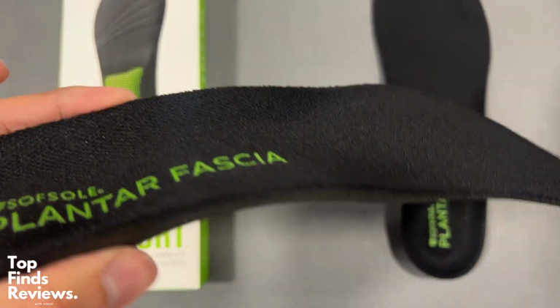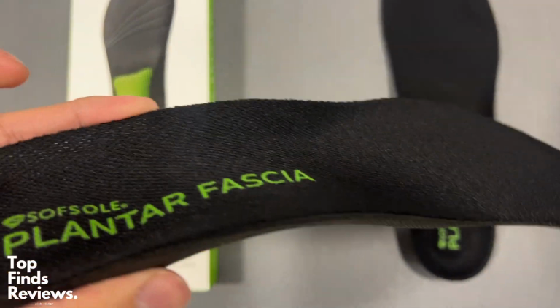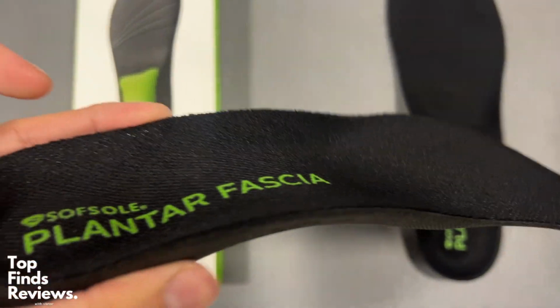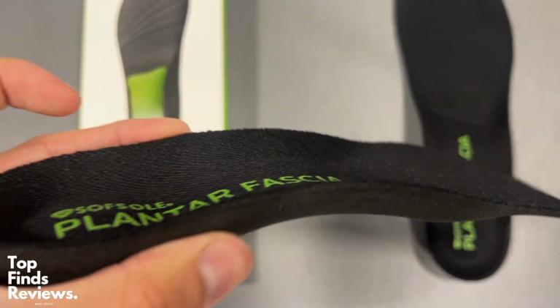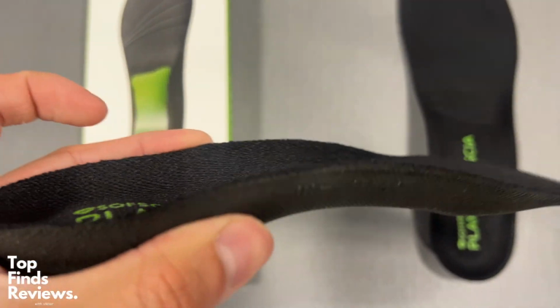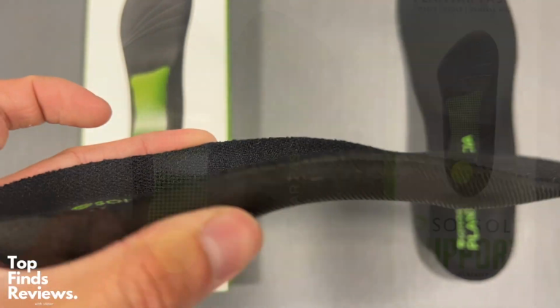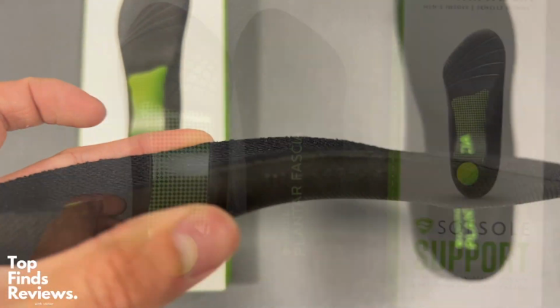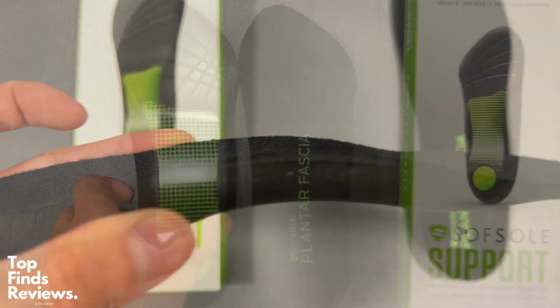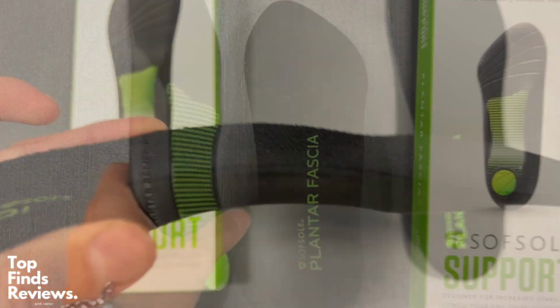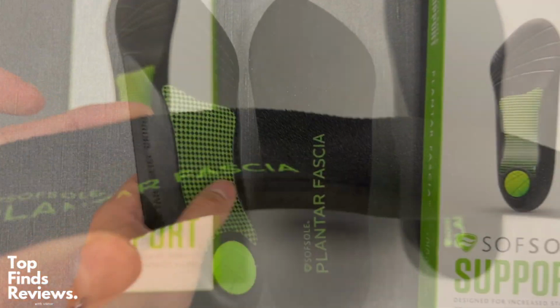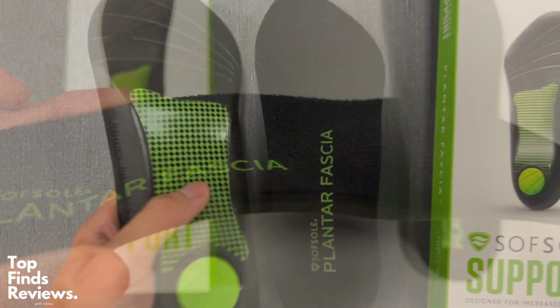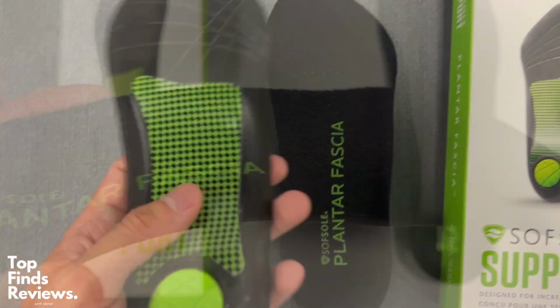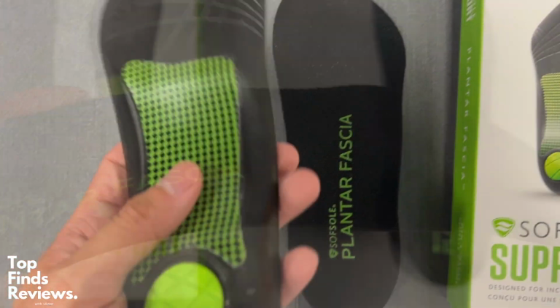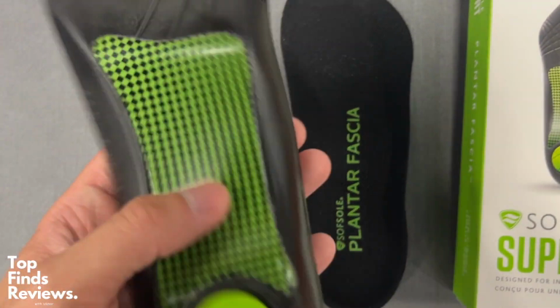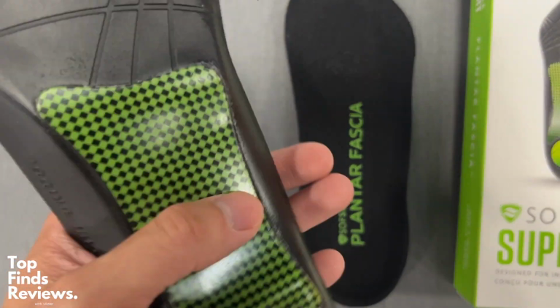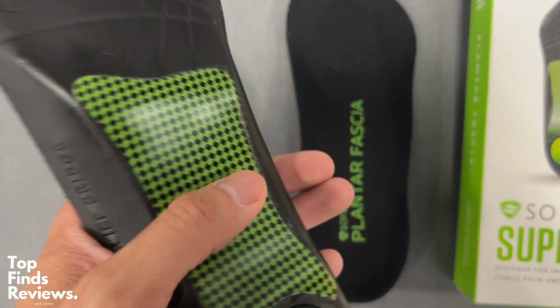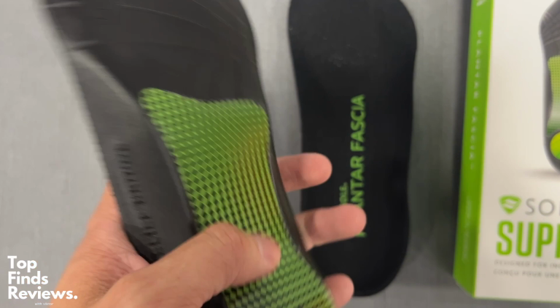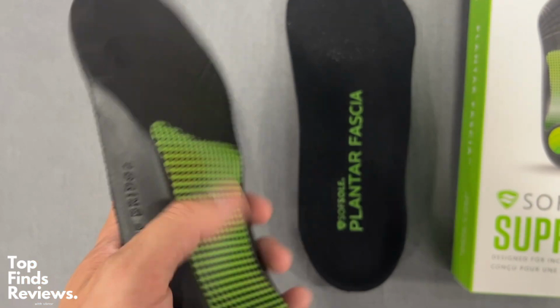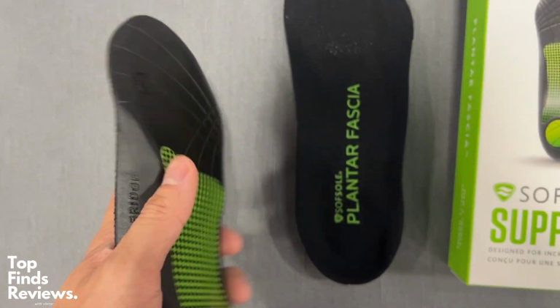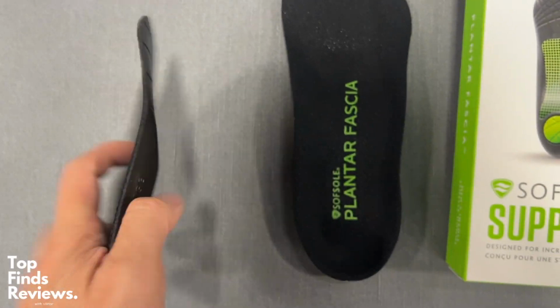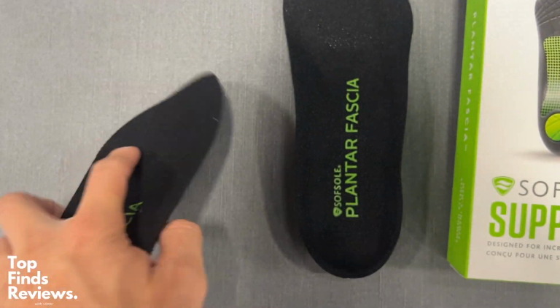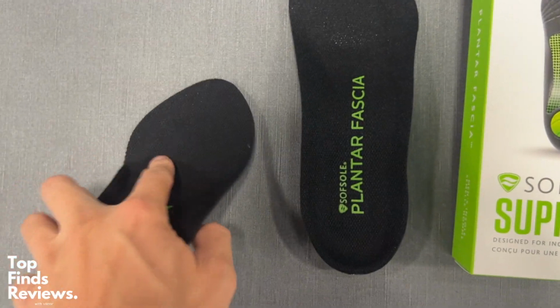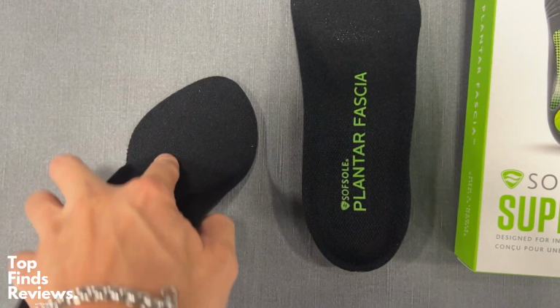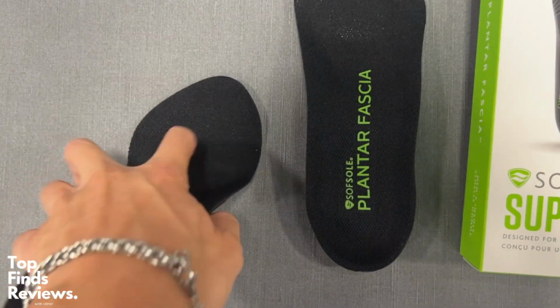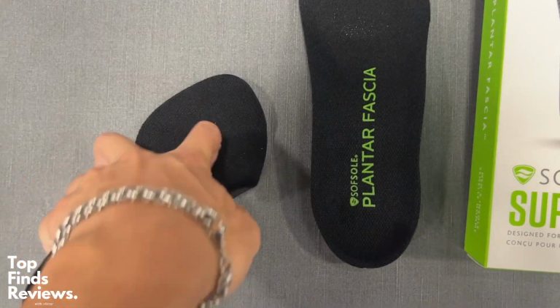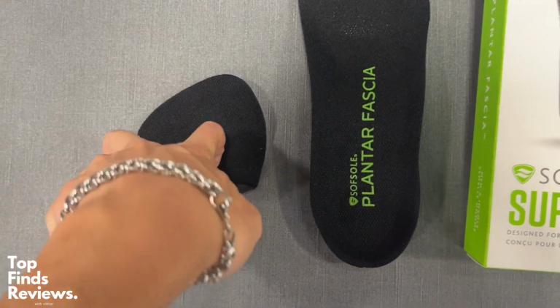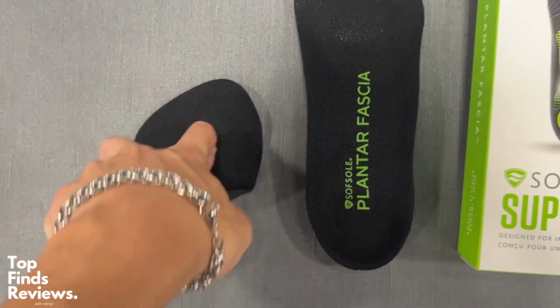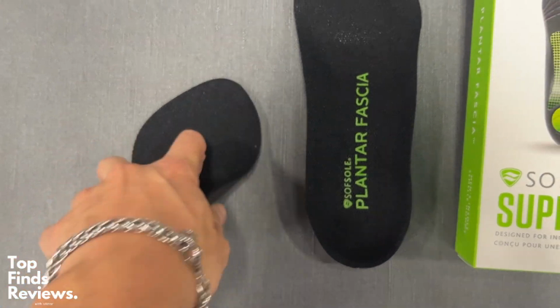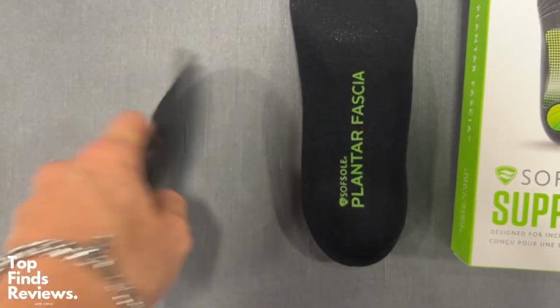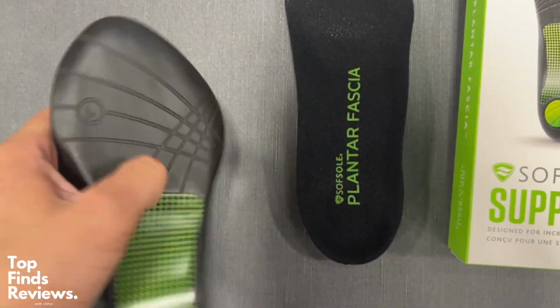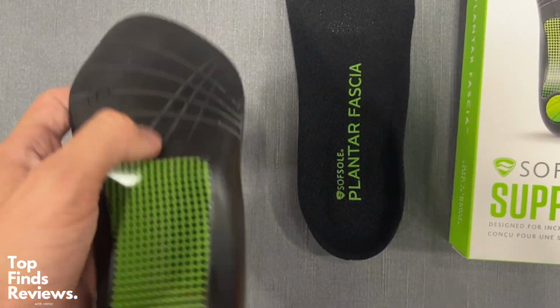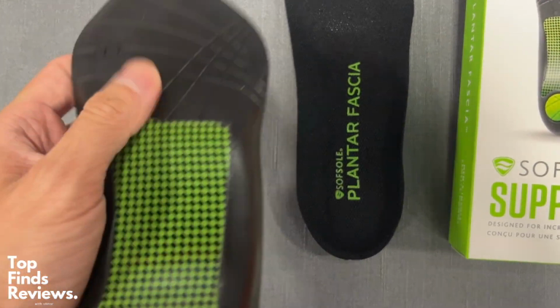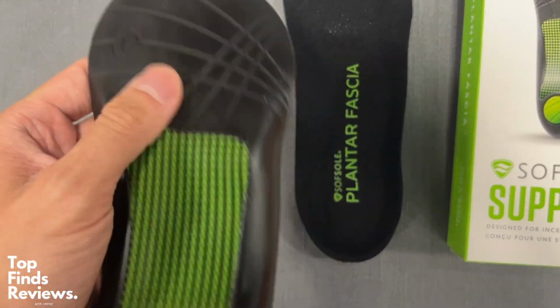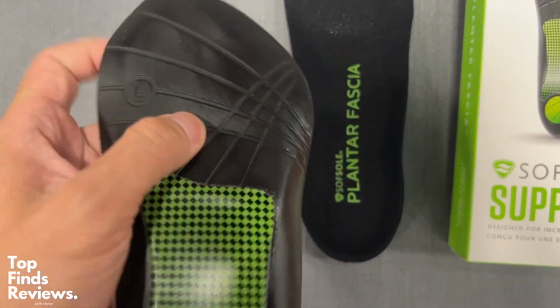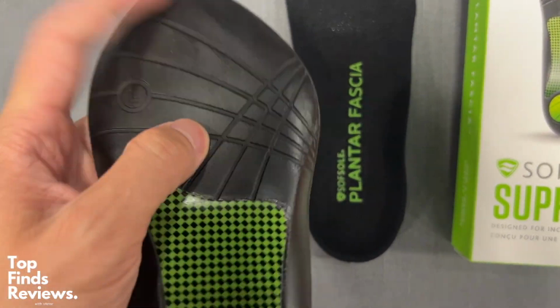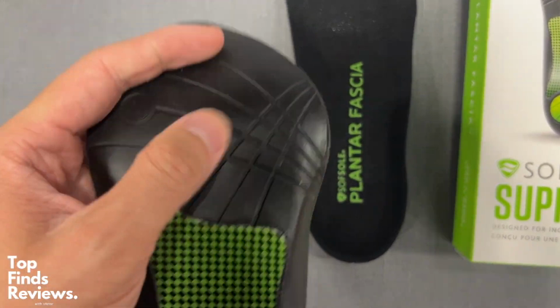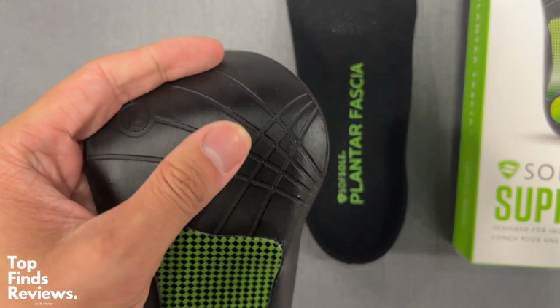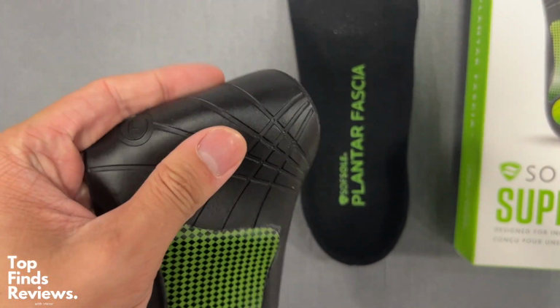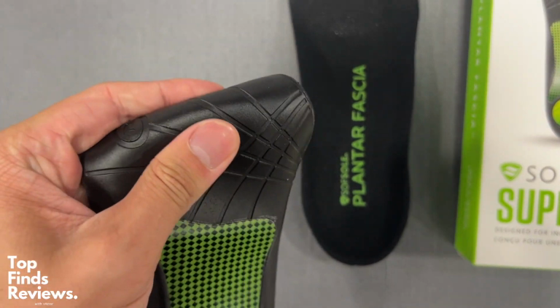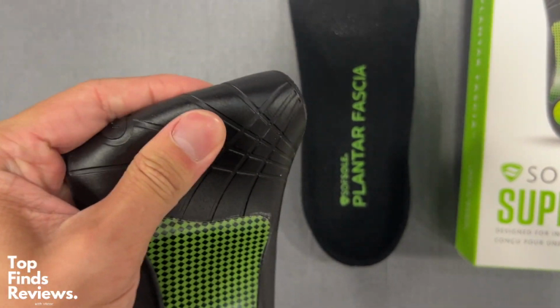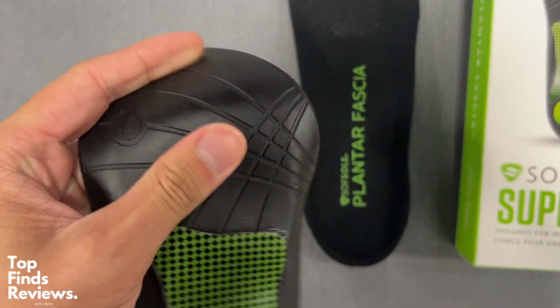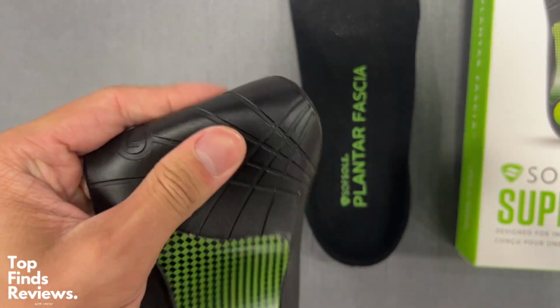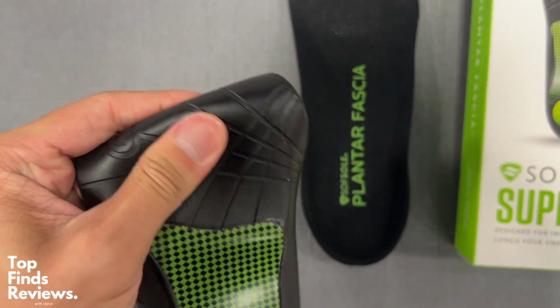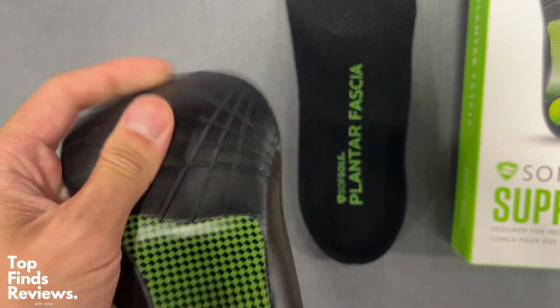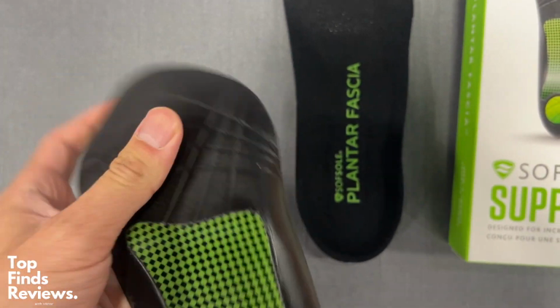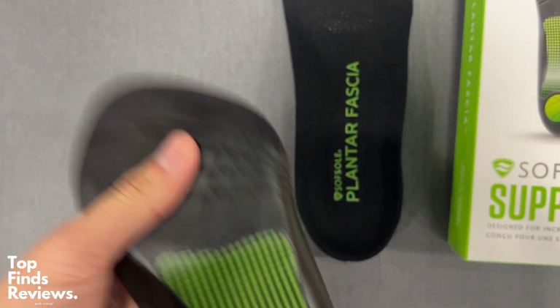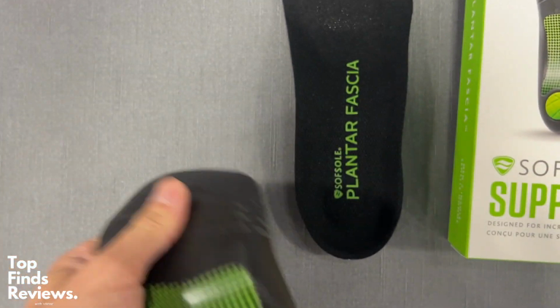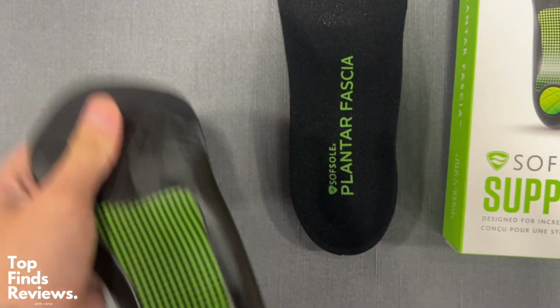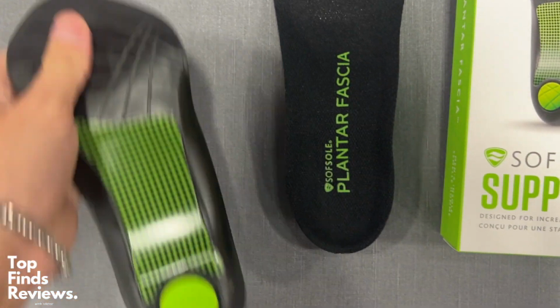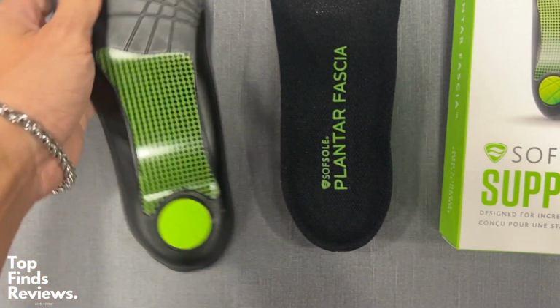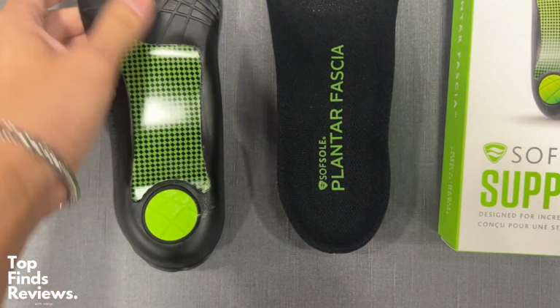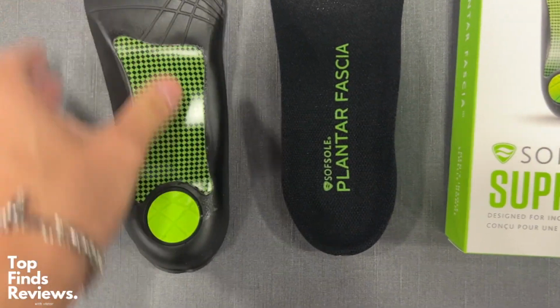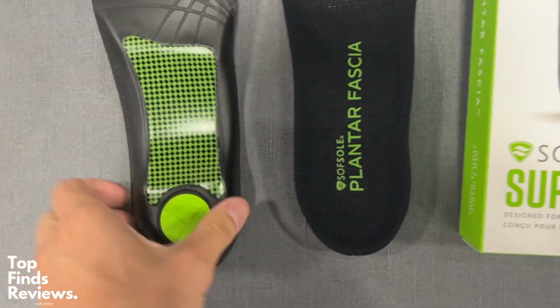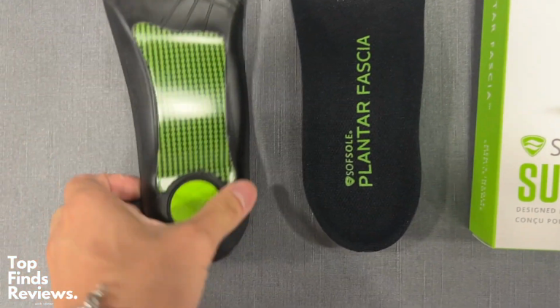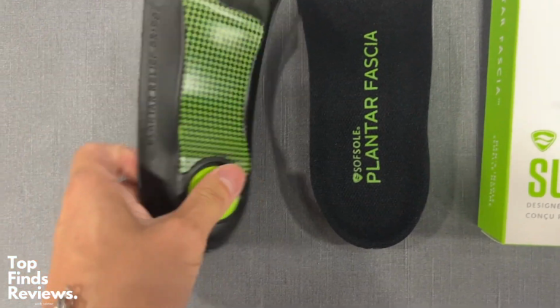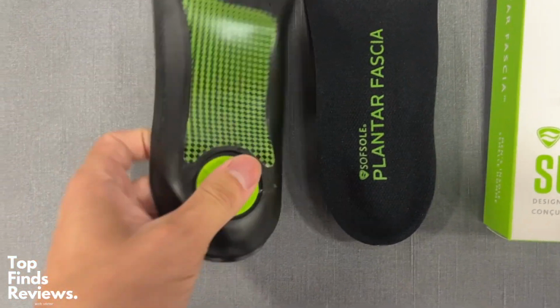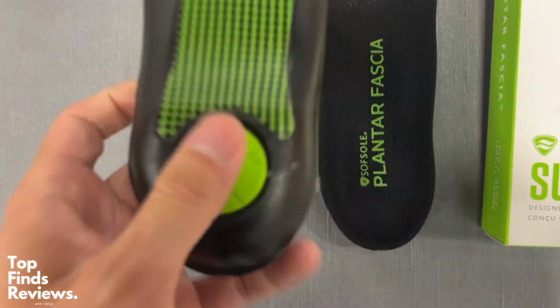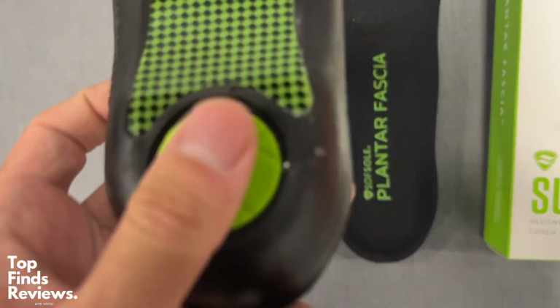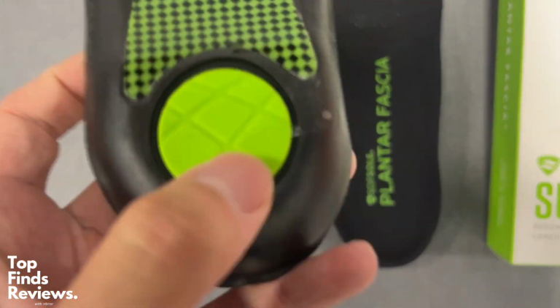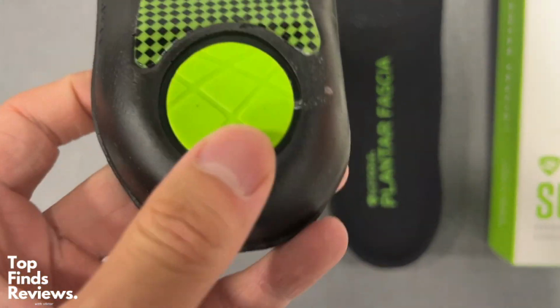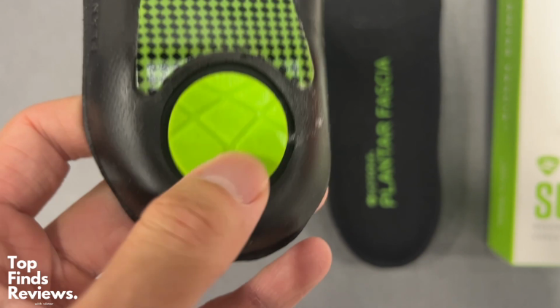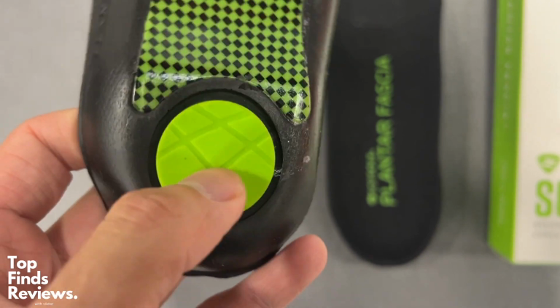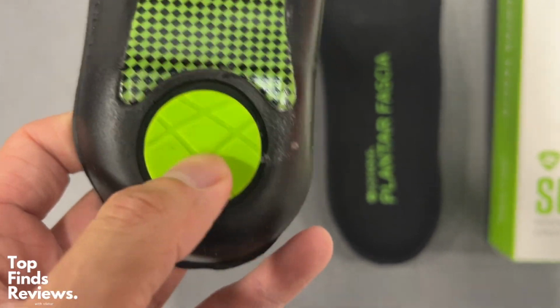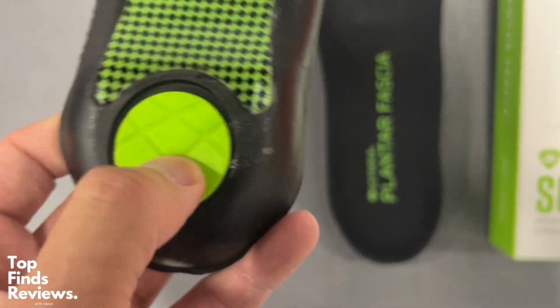Soft Sole has amazing insoles. I use them all the time — I switch them out every now and then, but they just feel amazing.